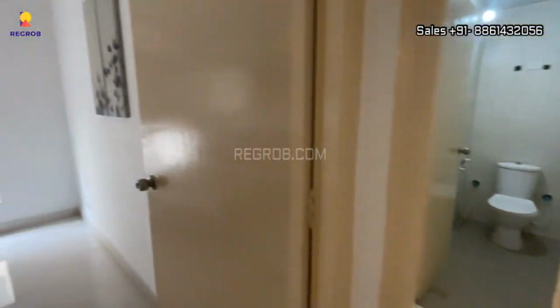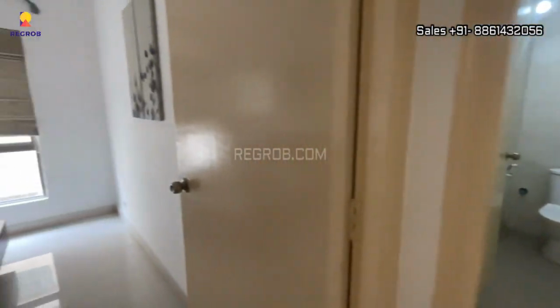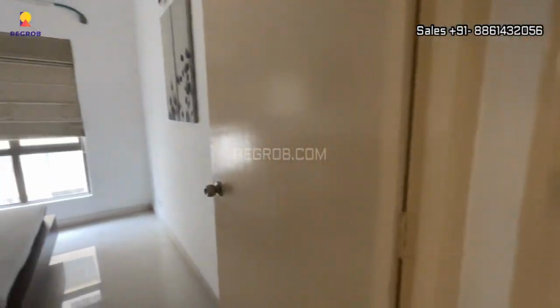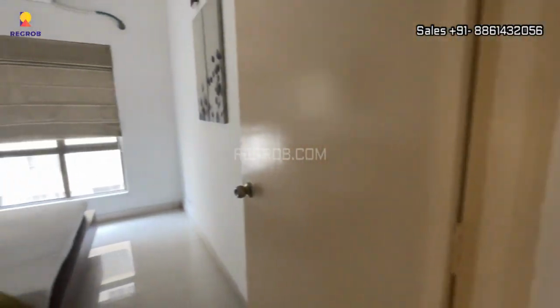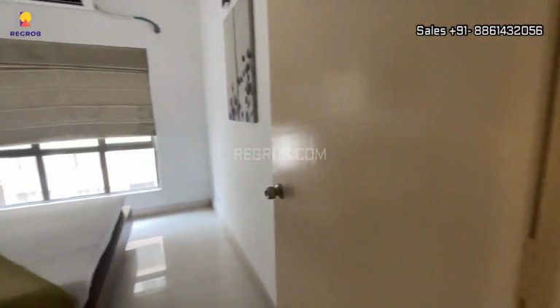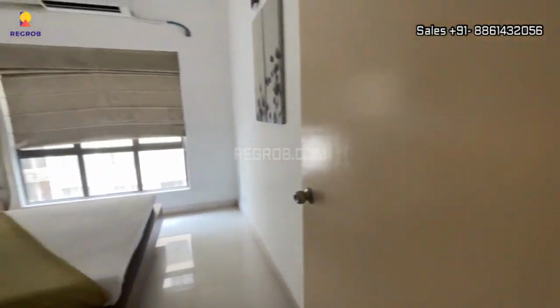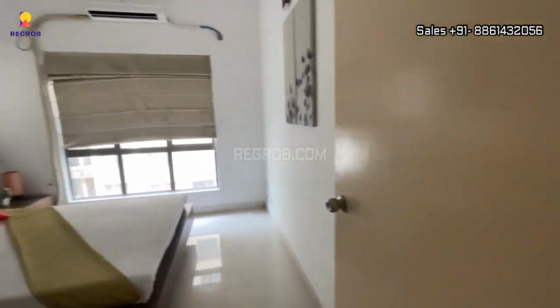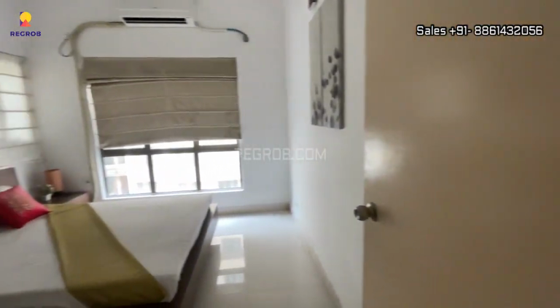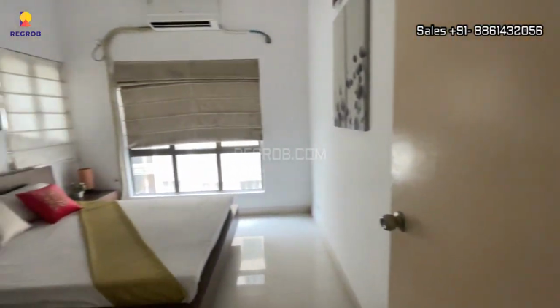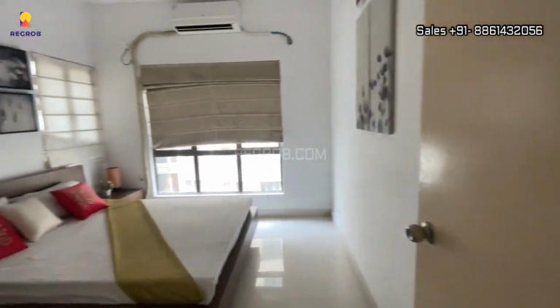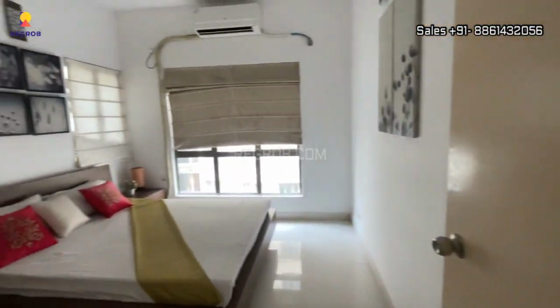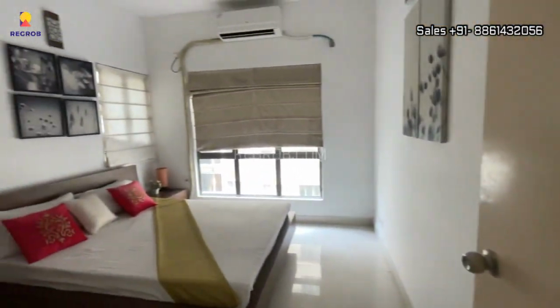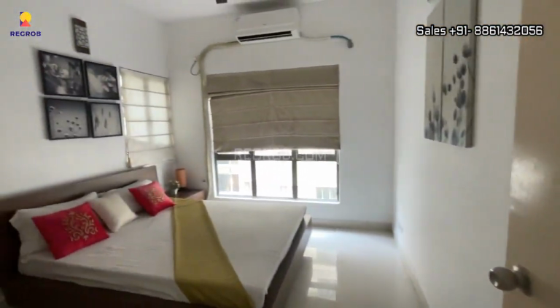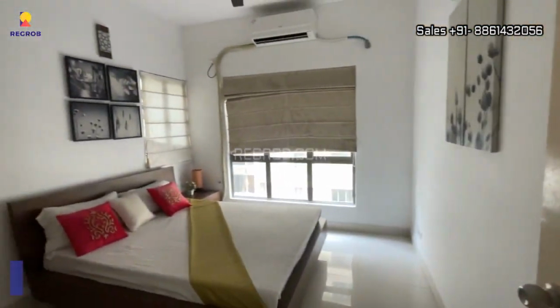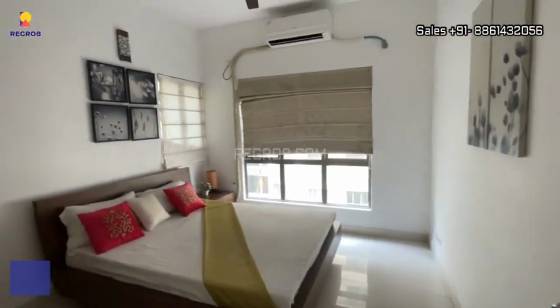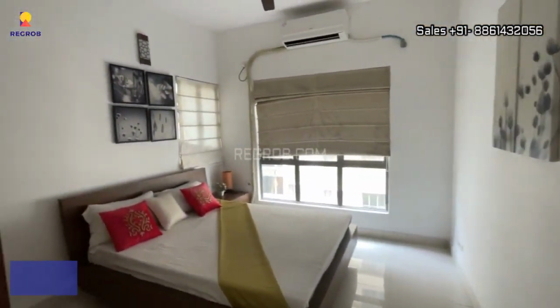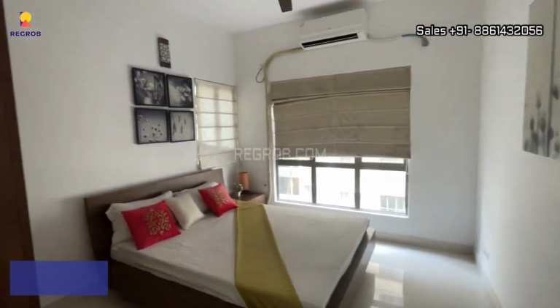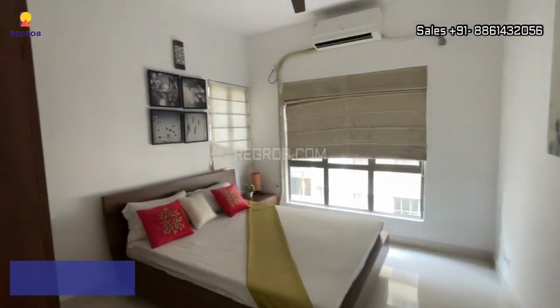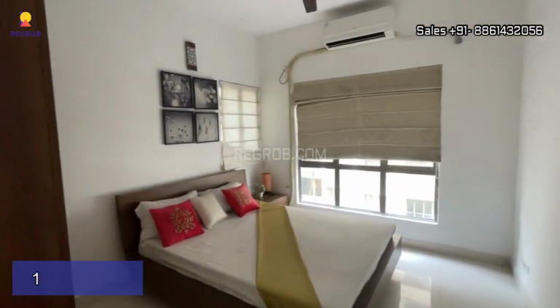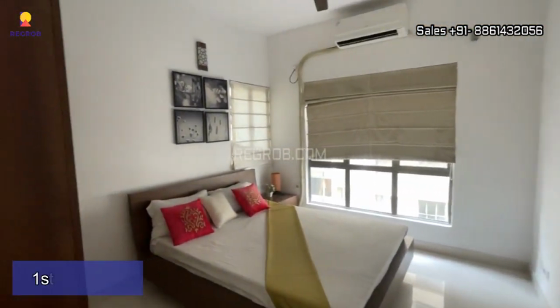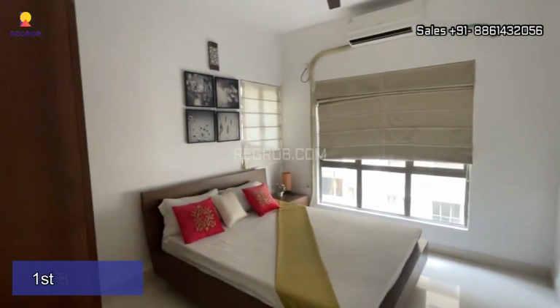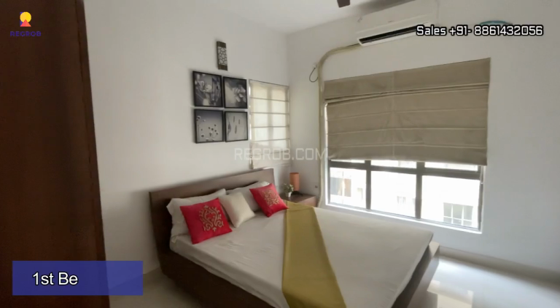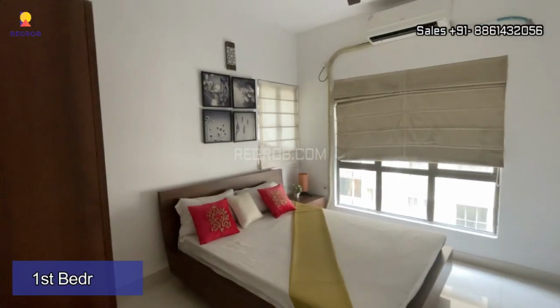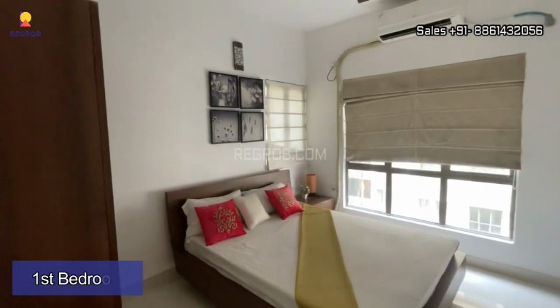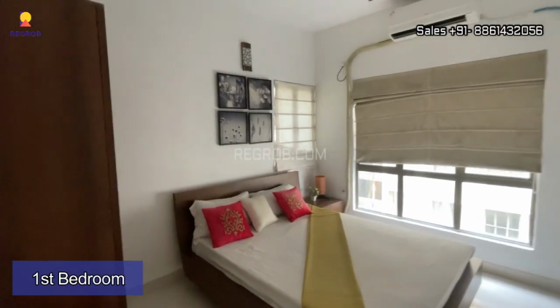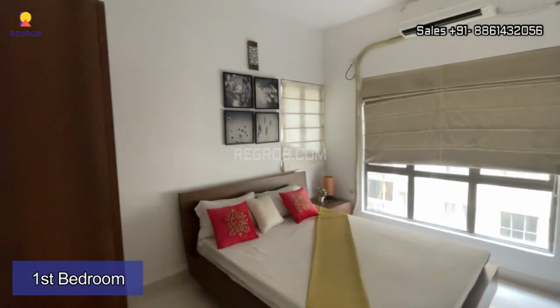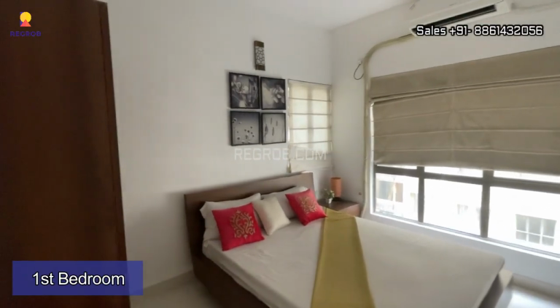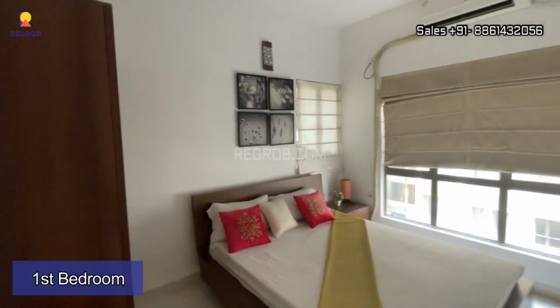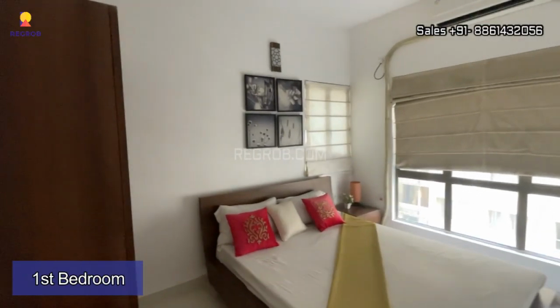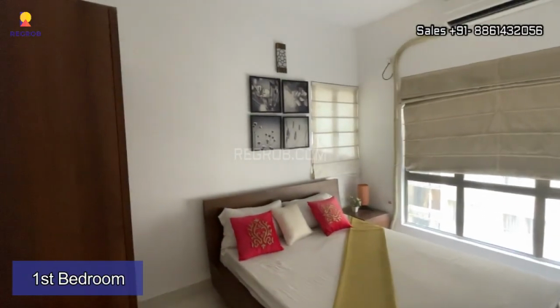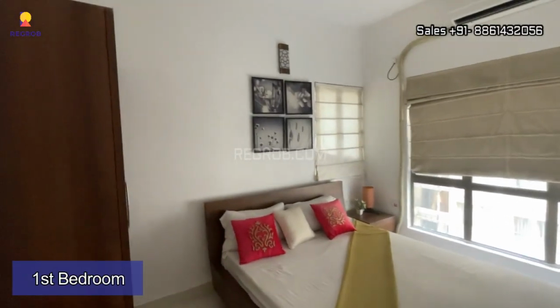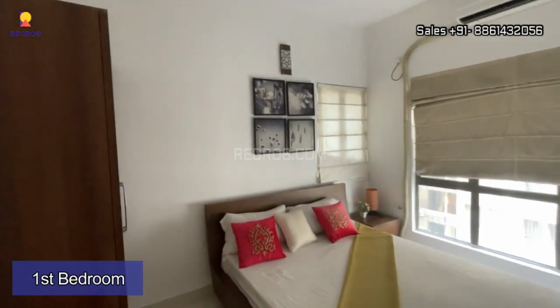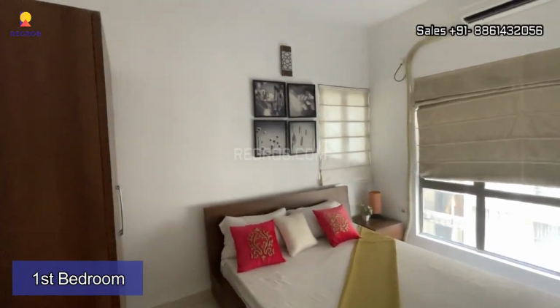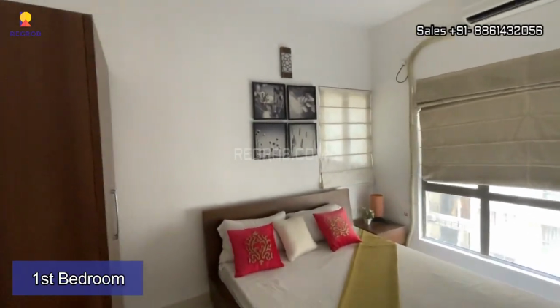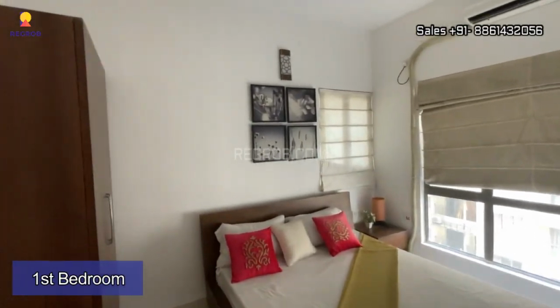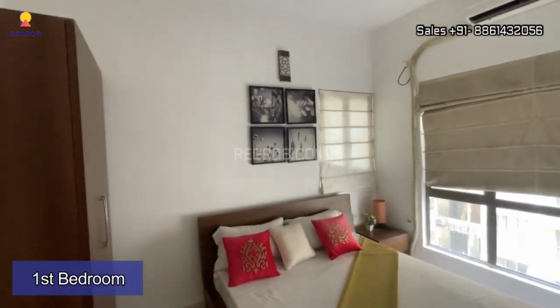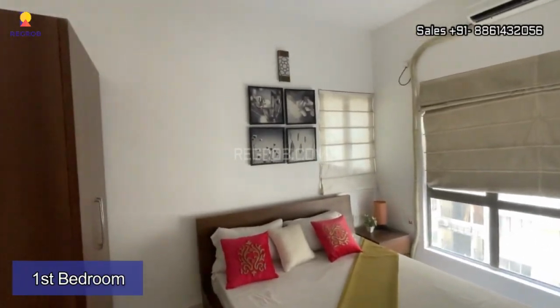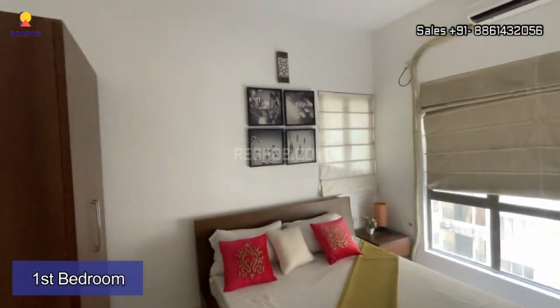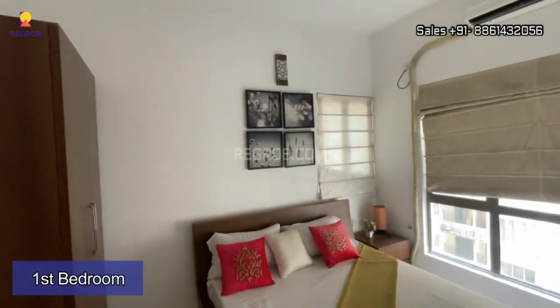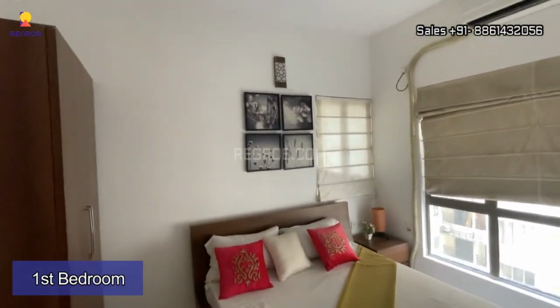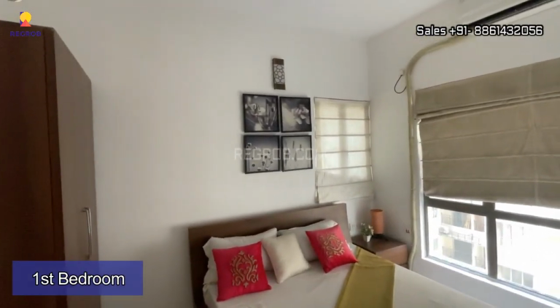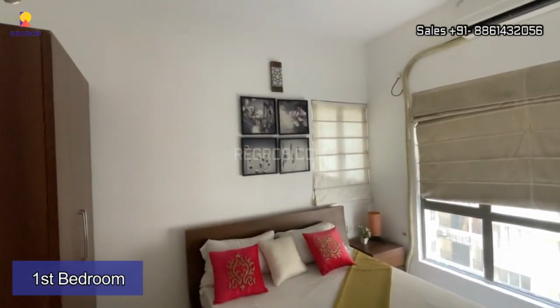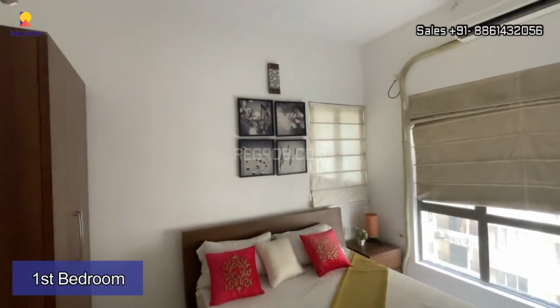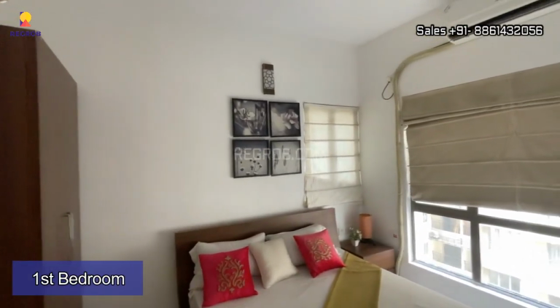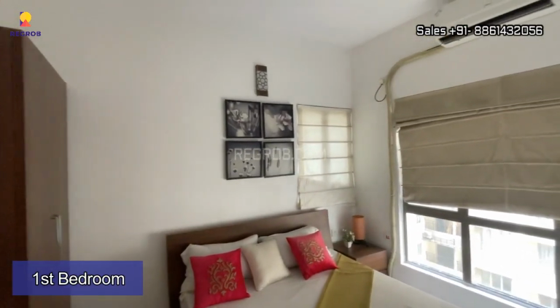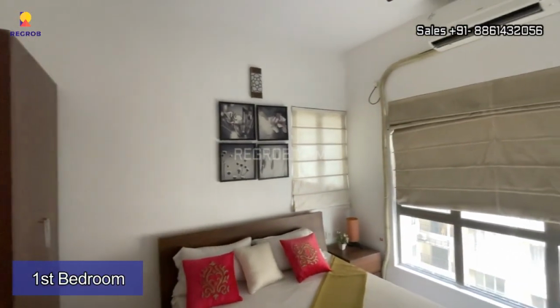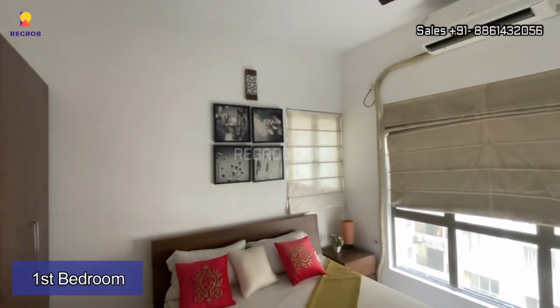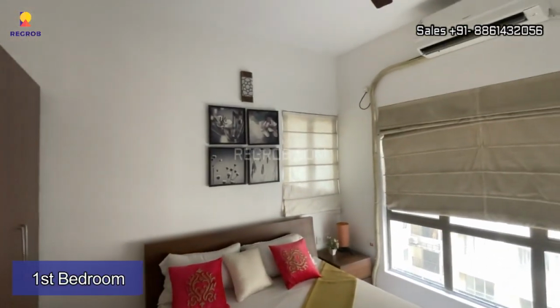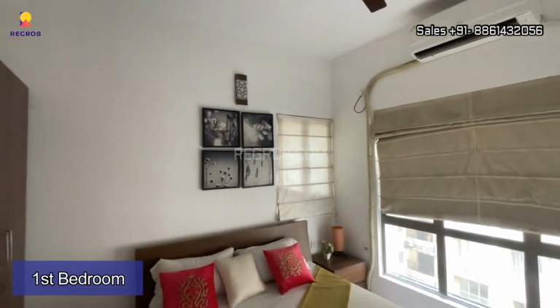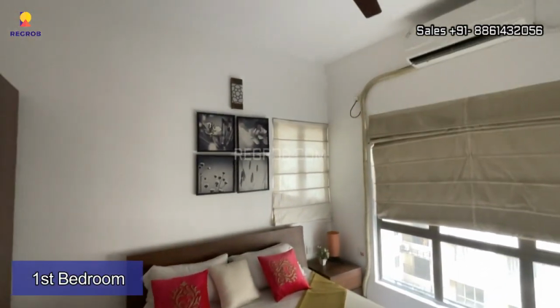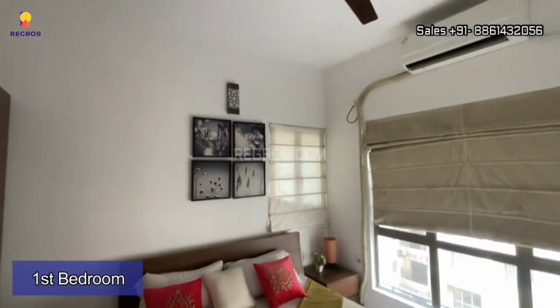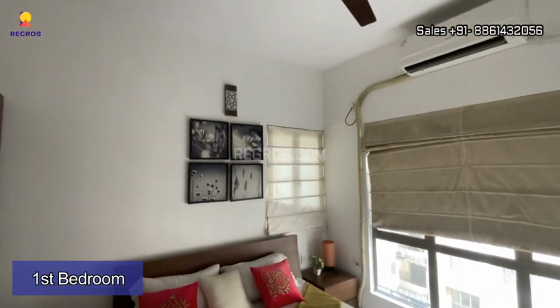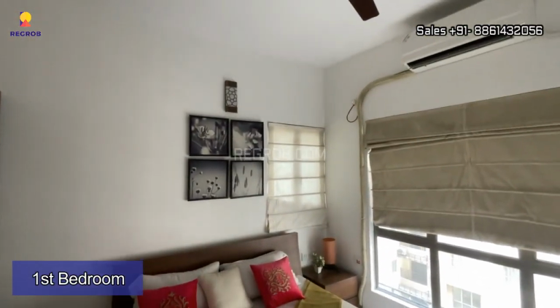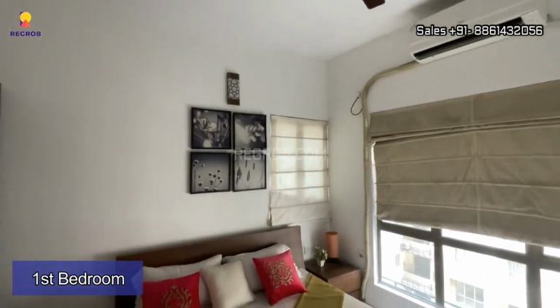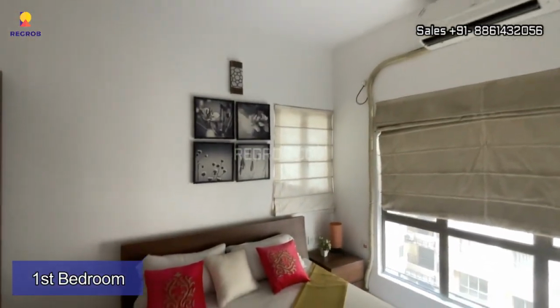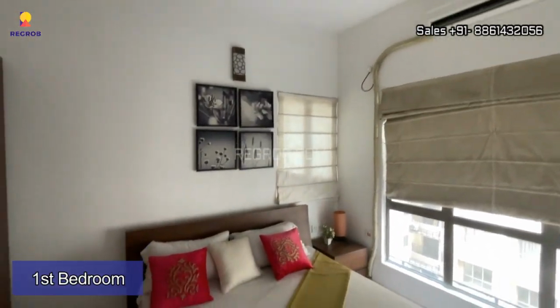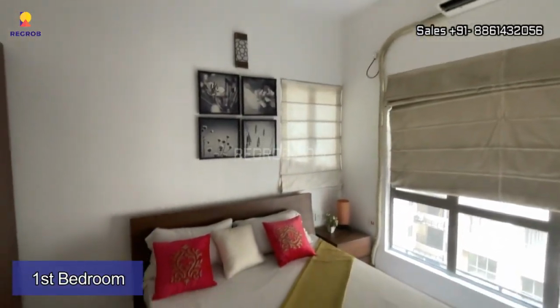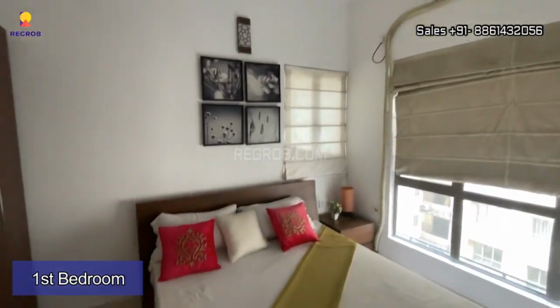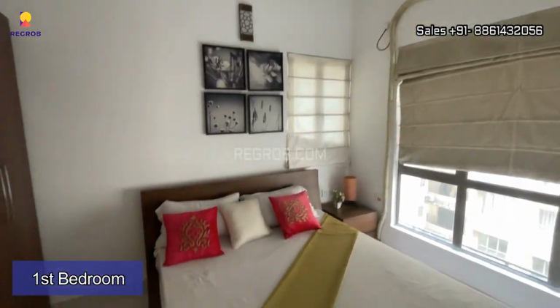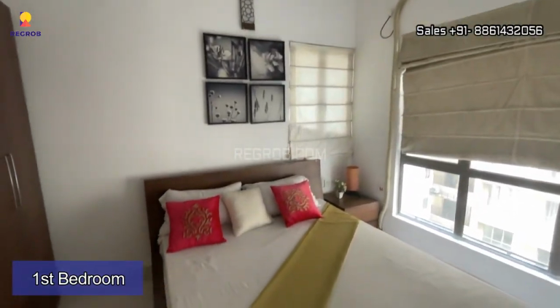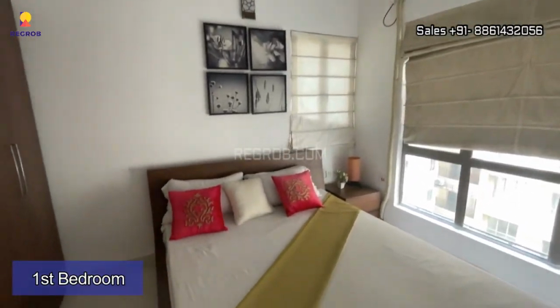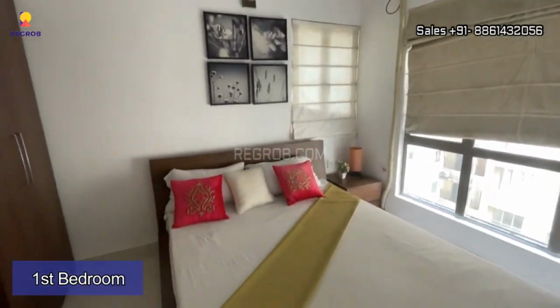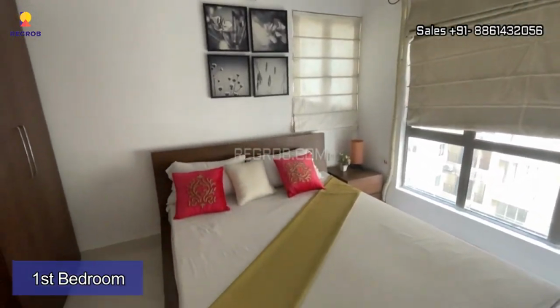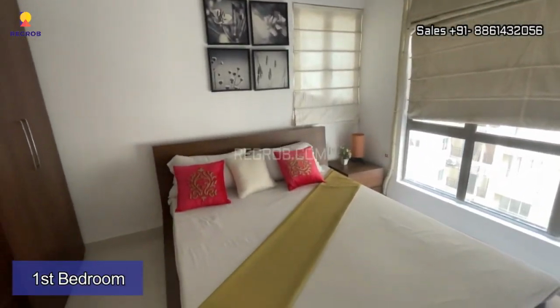Just opposite to this we have the first bedroom. The room is designed with a wide window for ventilation.